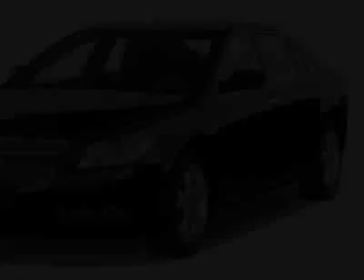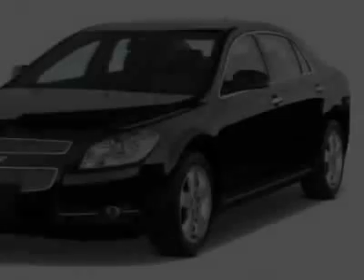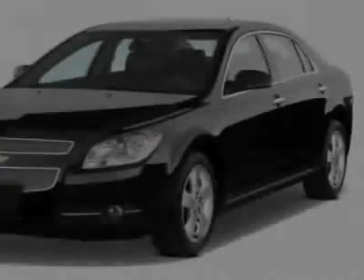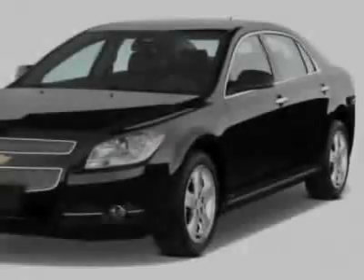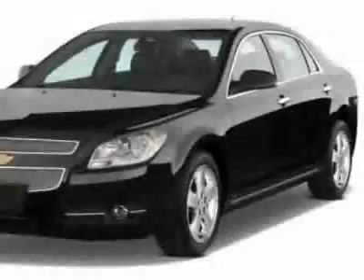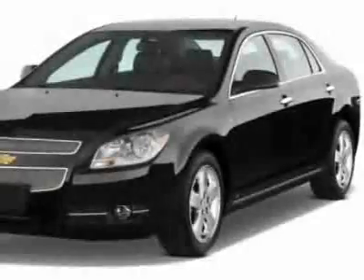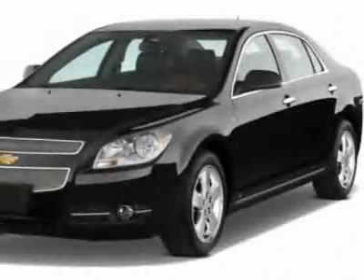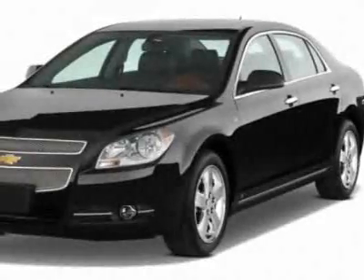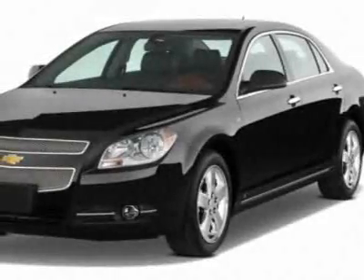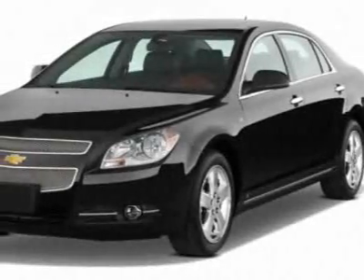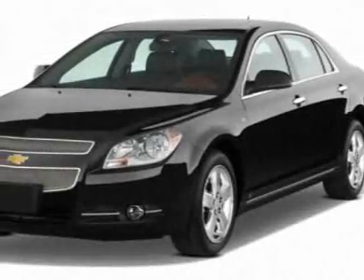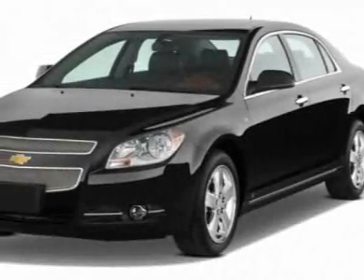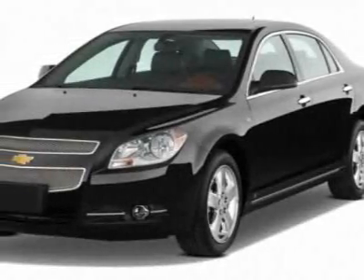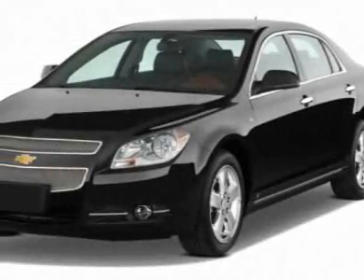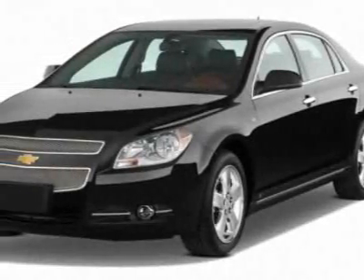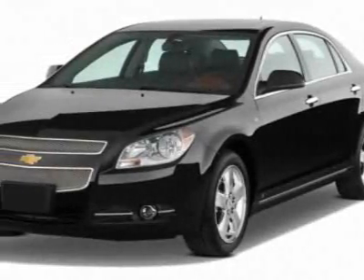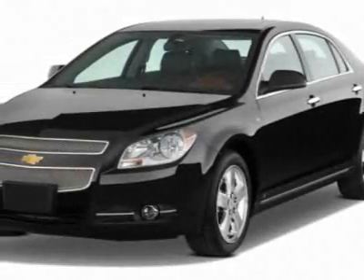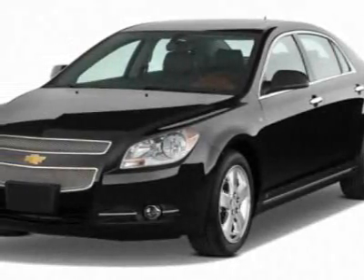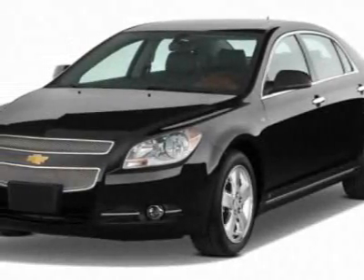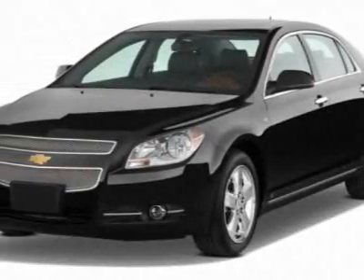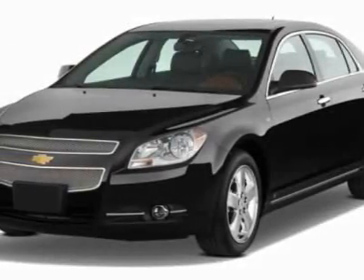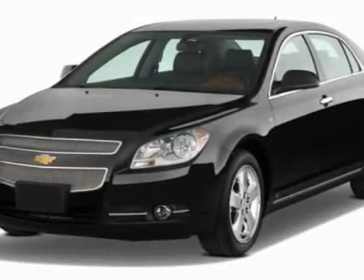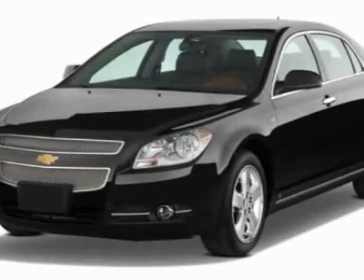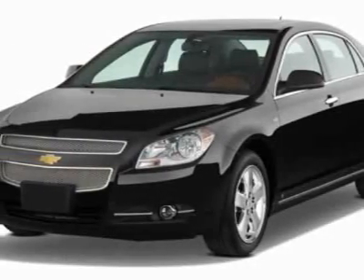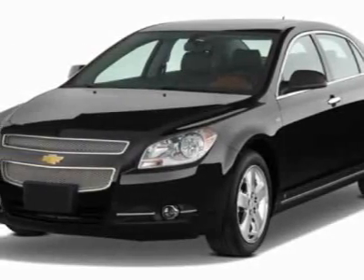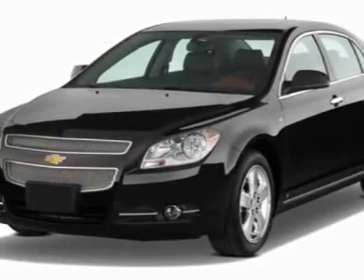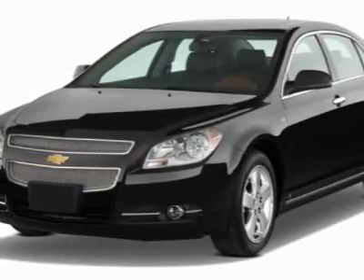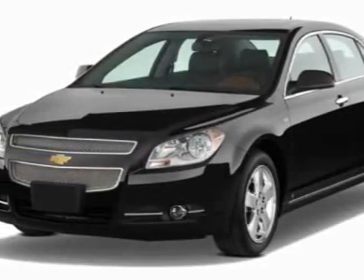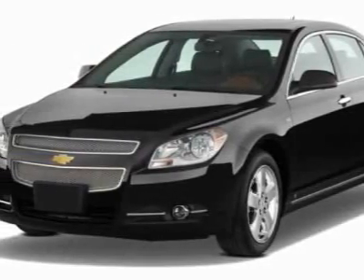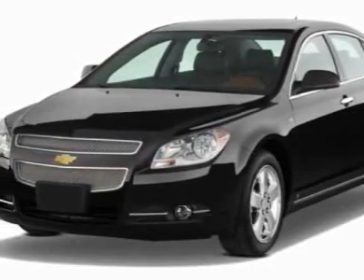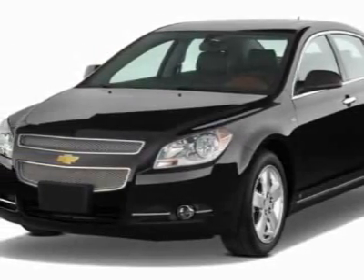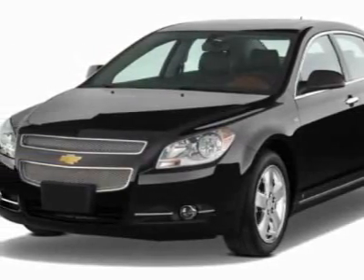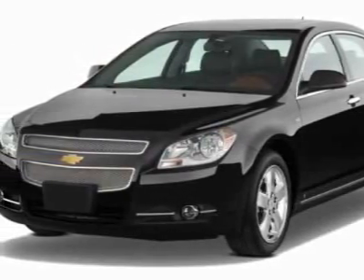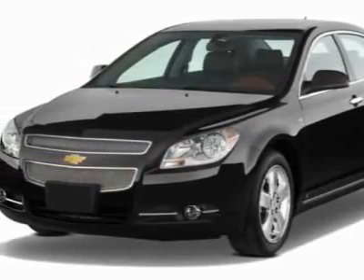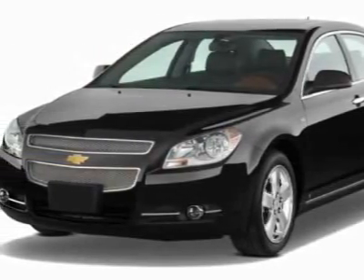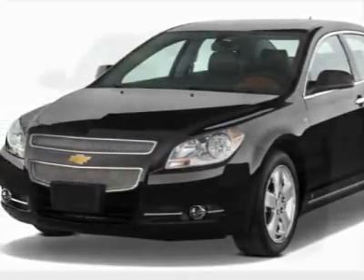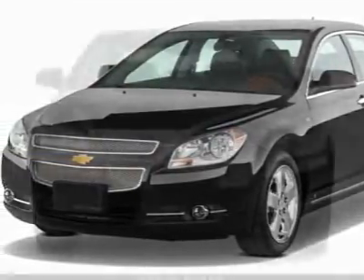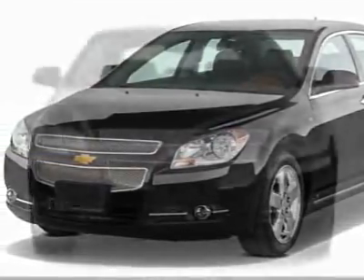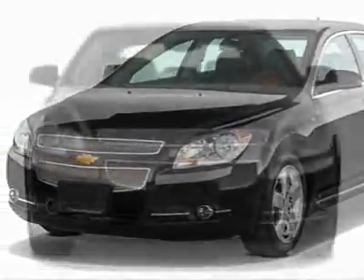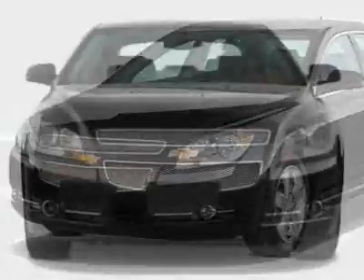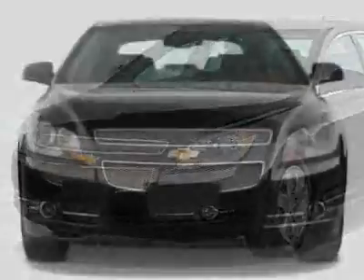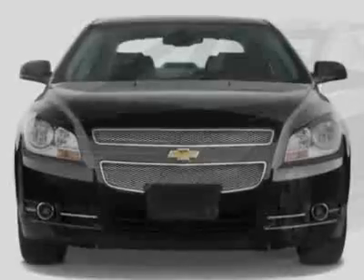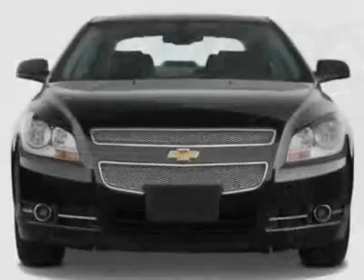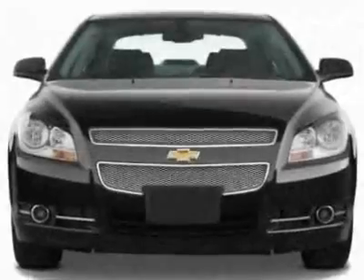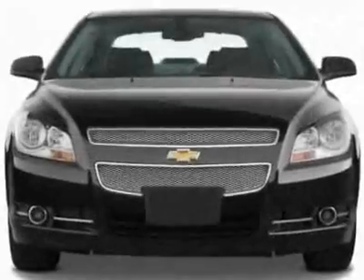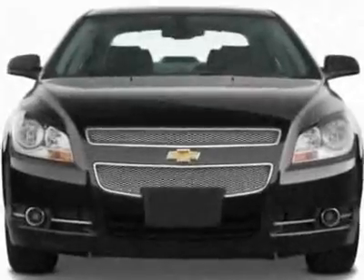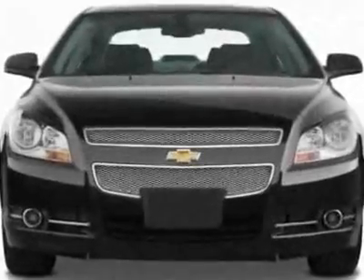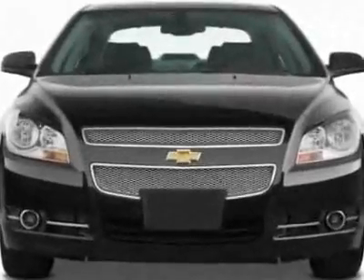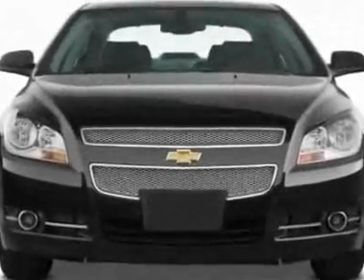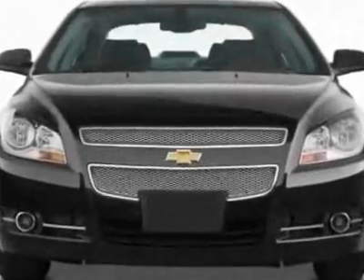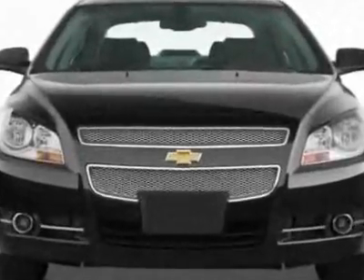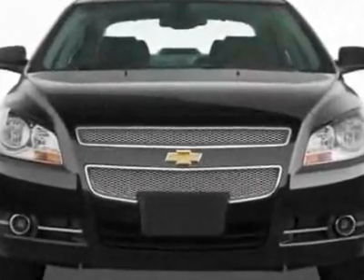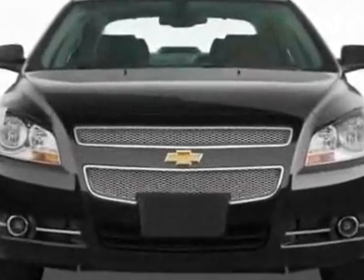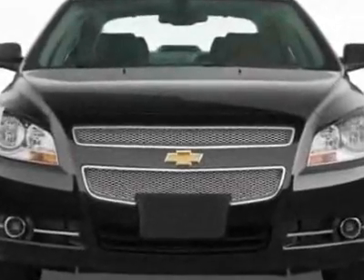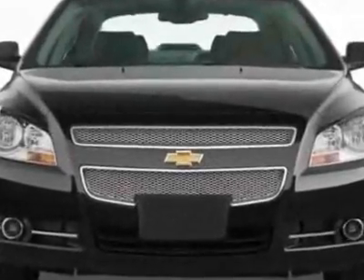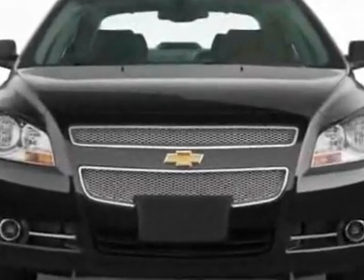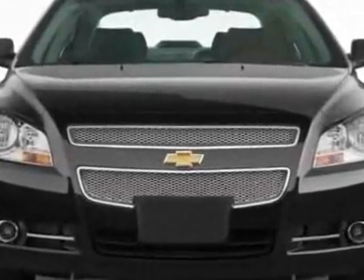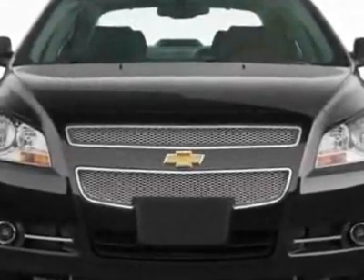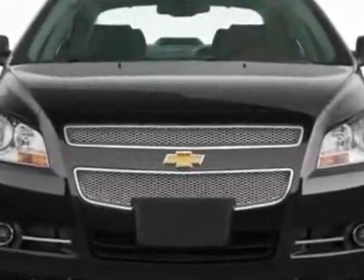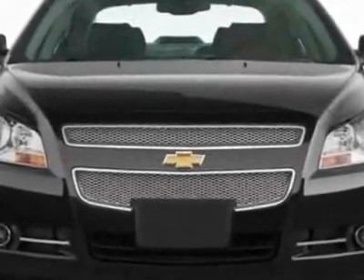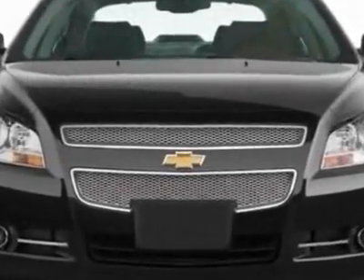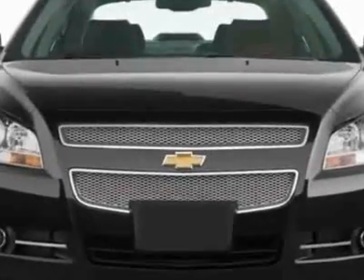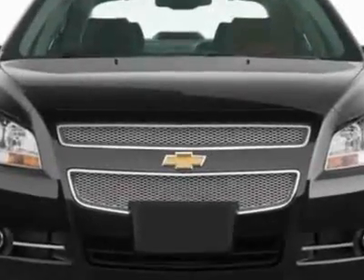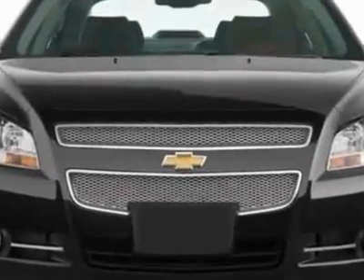Look at this new 2011 Chevrolet Malibu. For your protection, this vehicle has a full factory warranty.